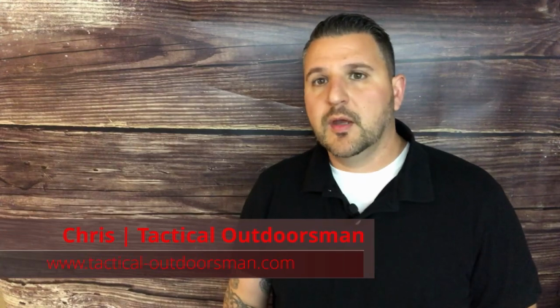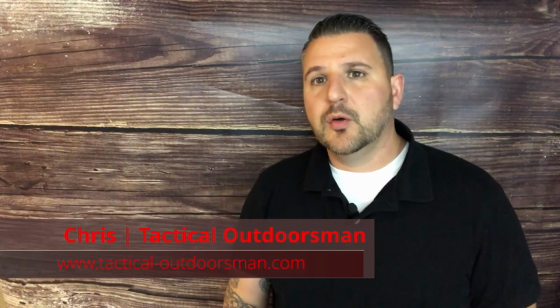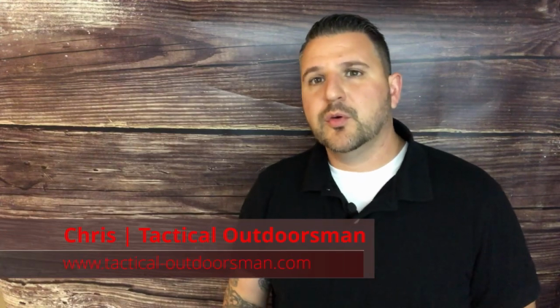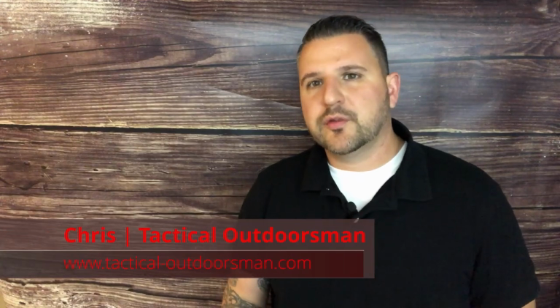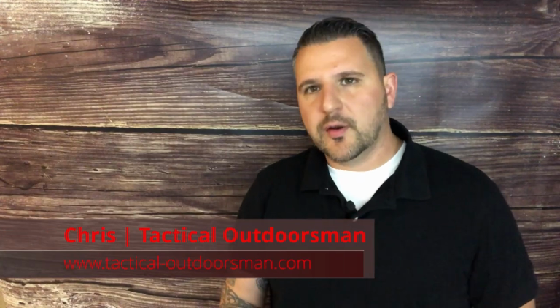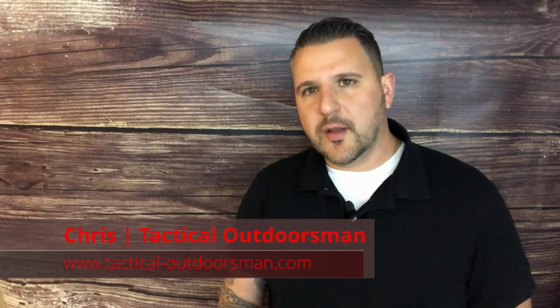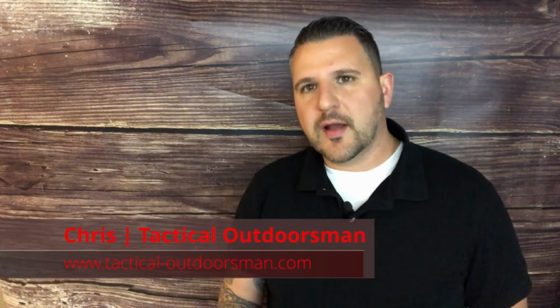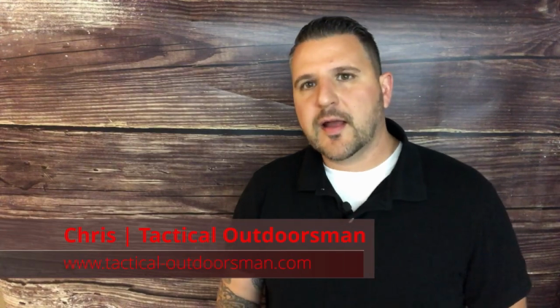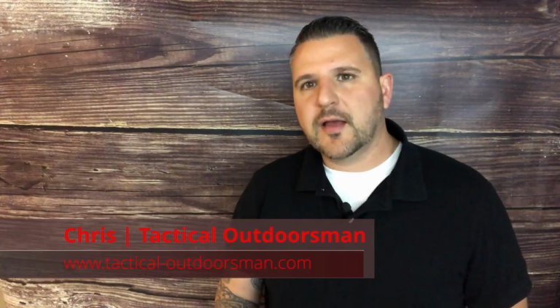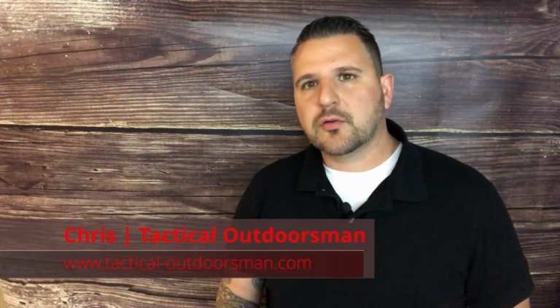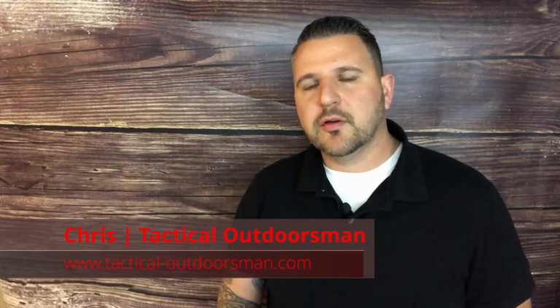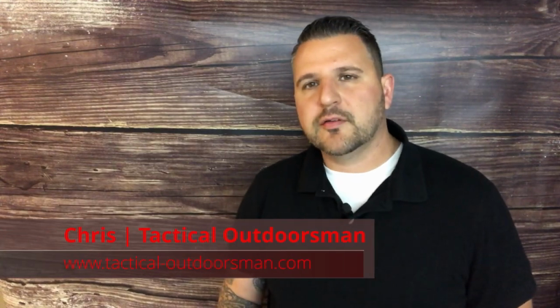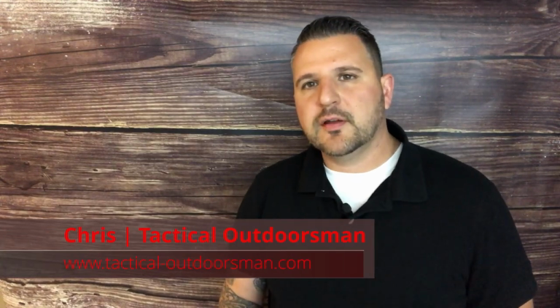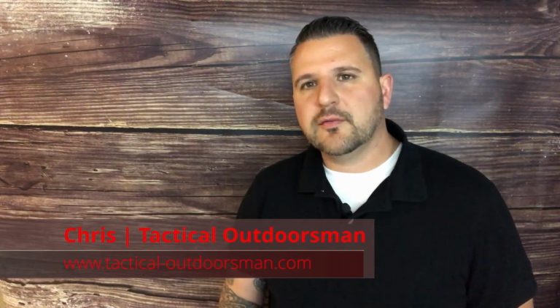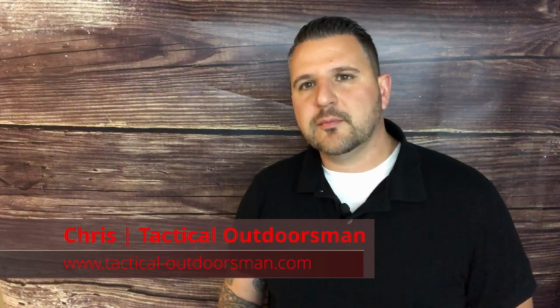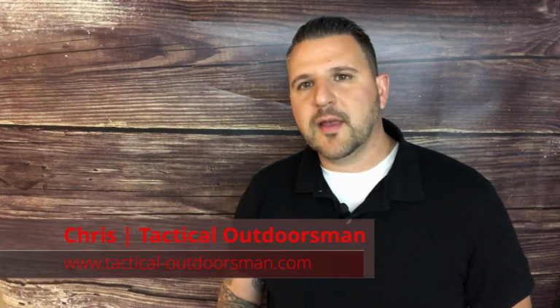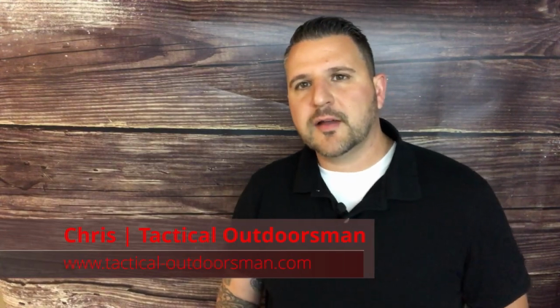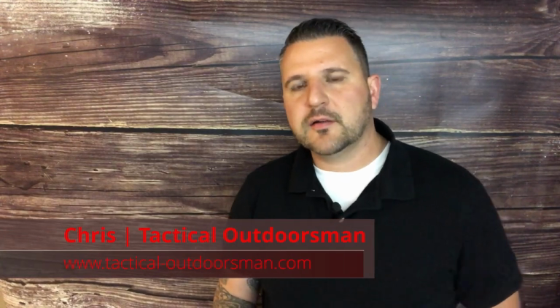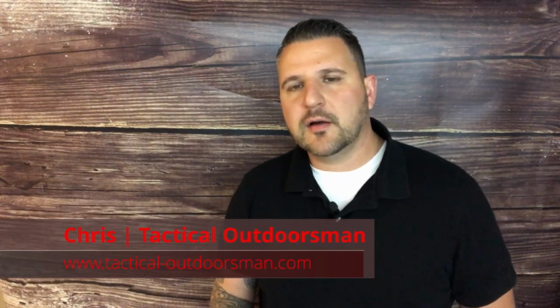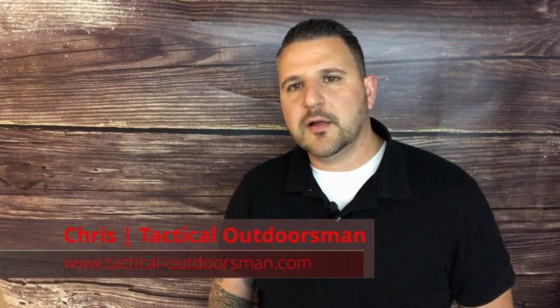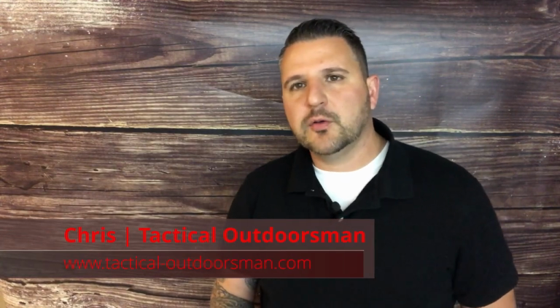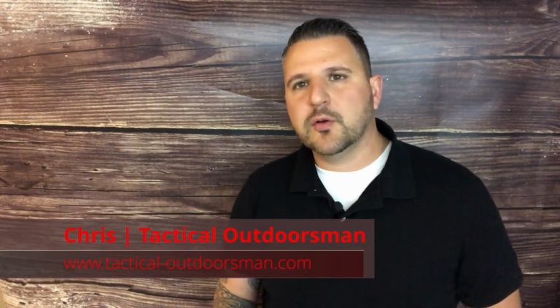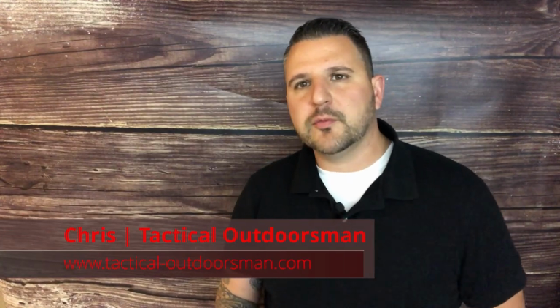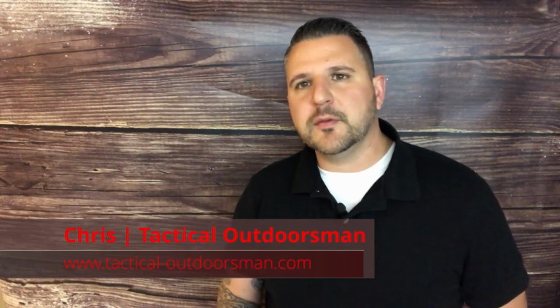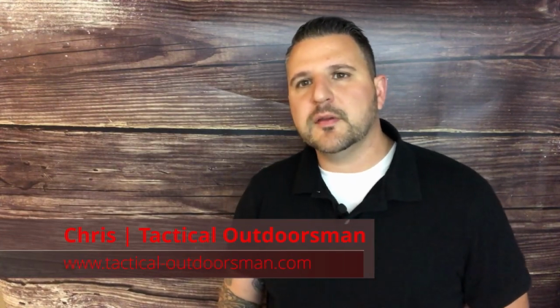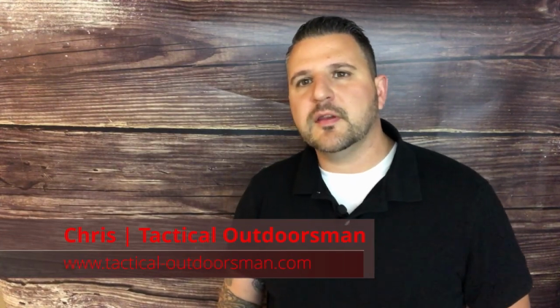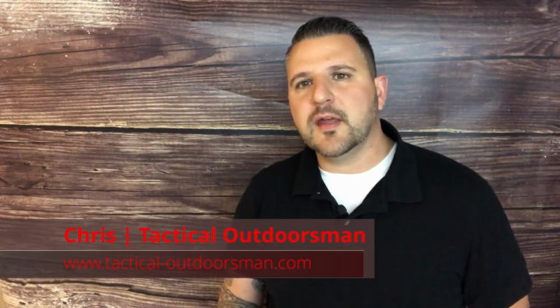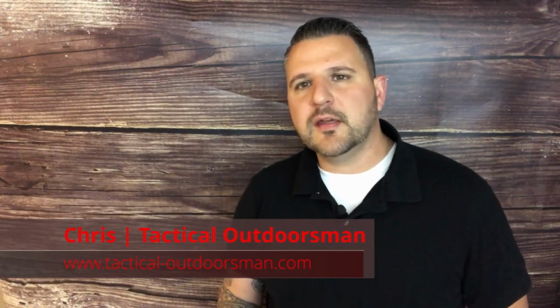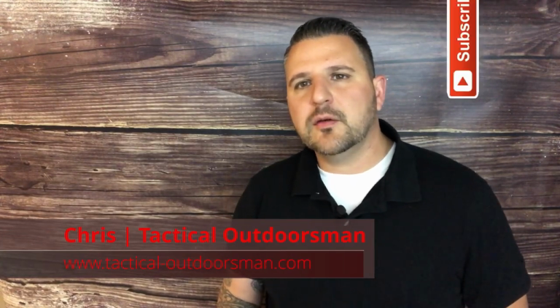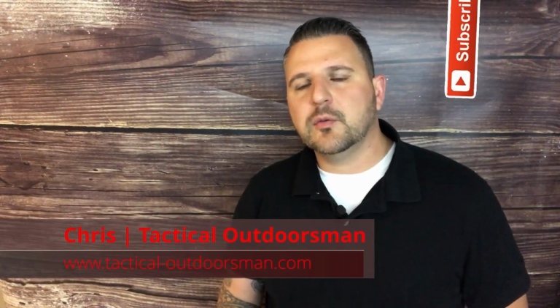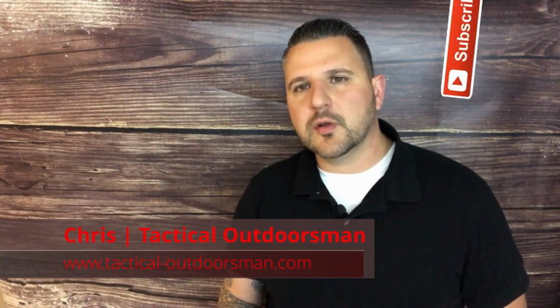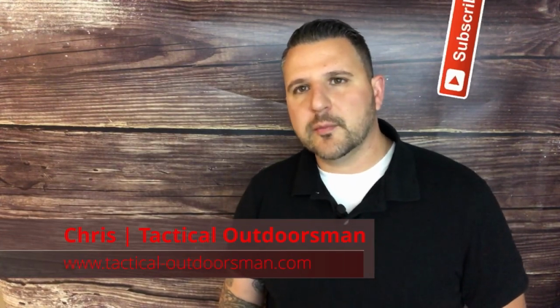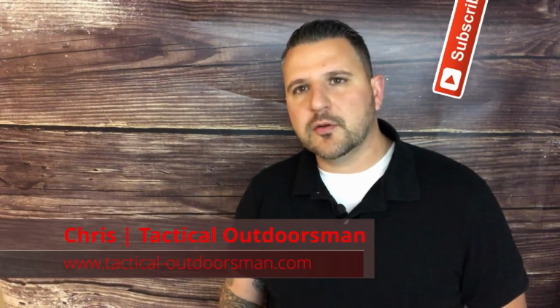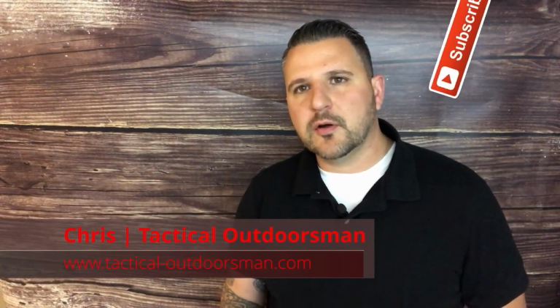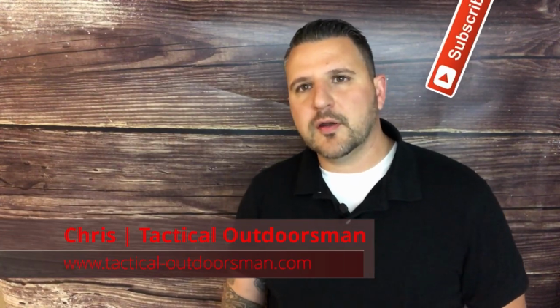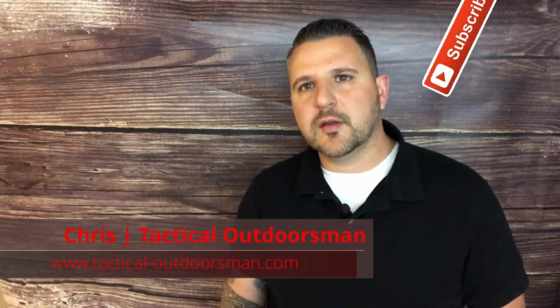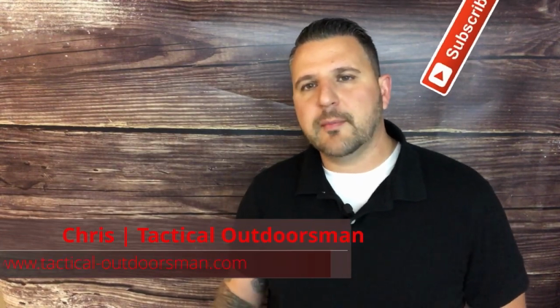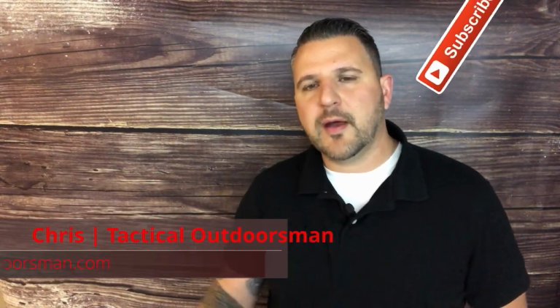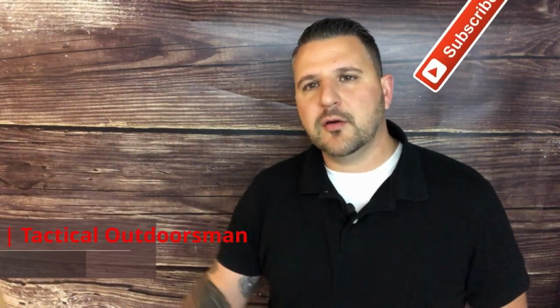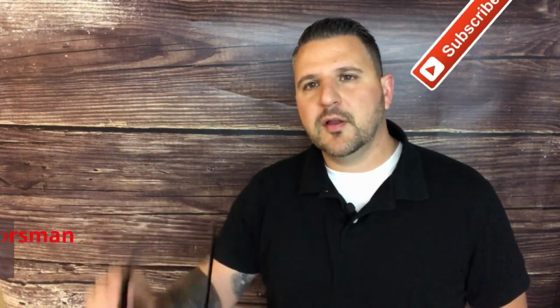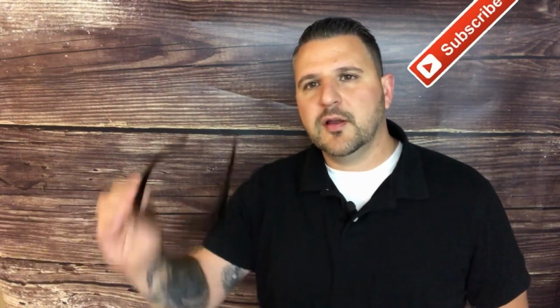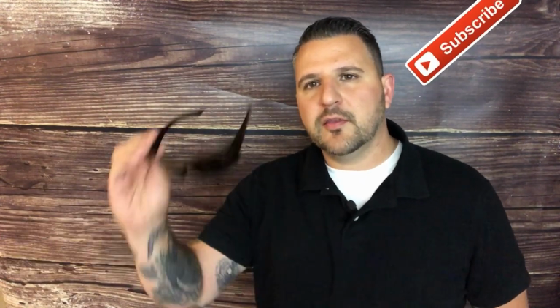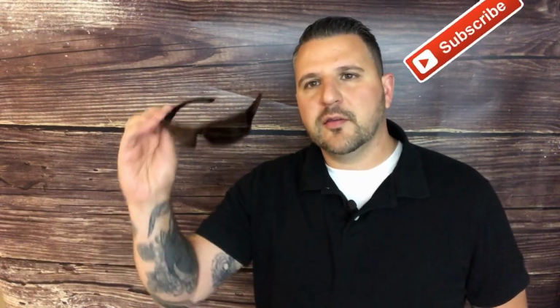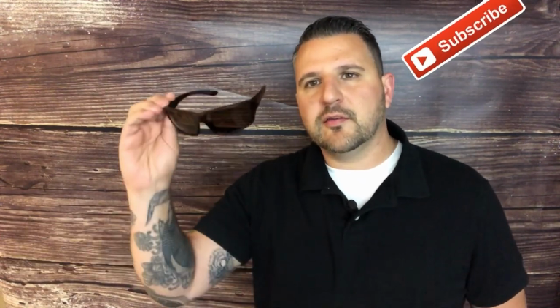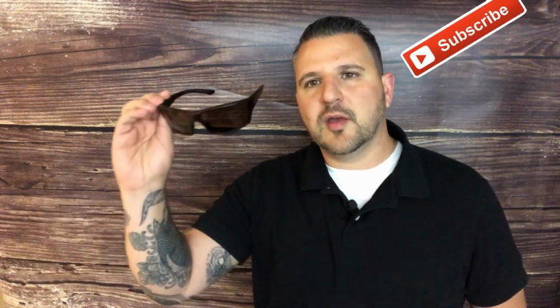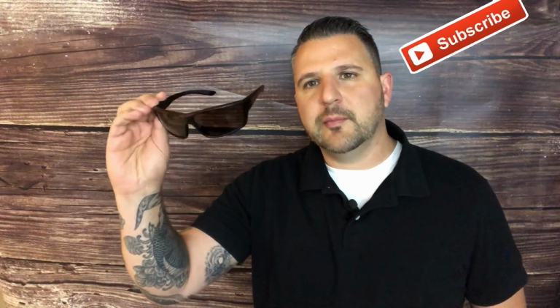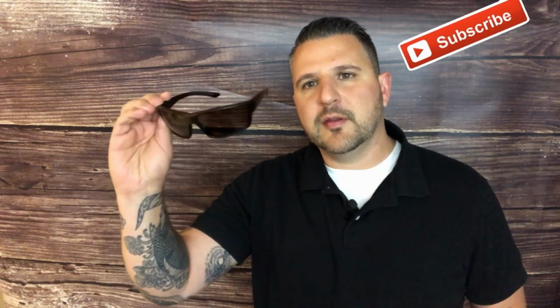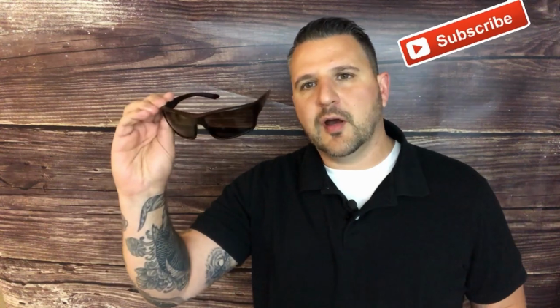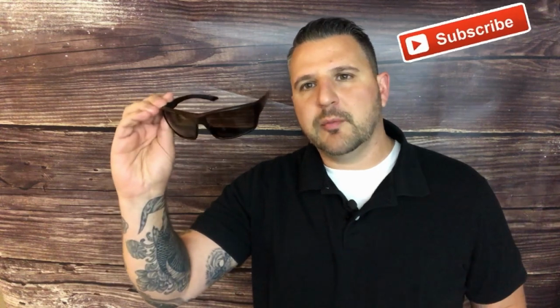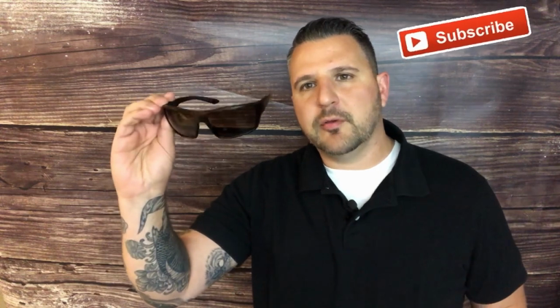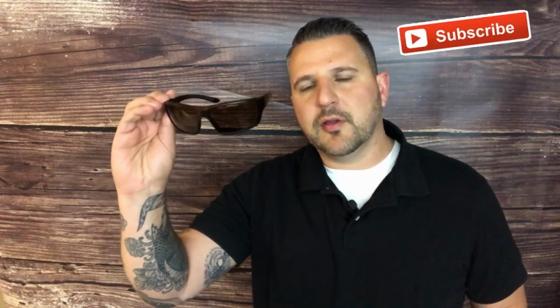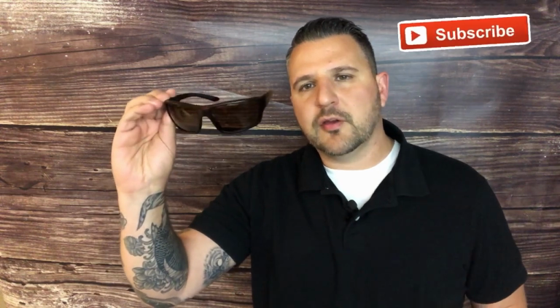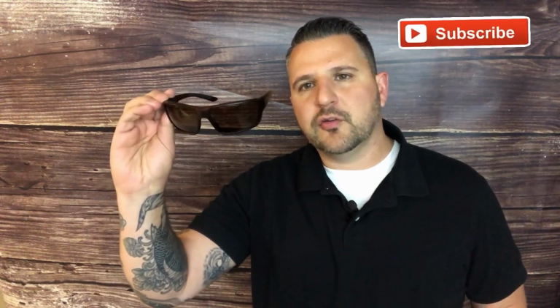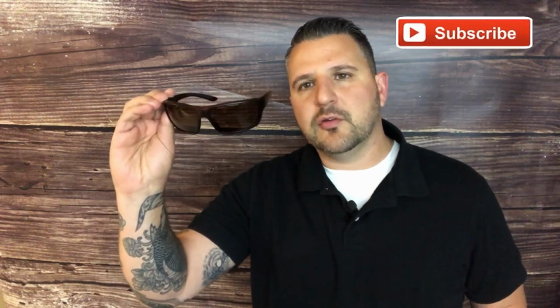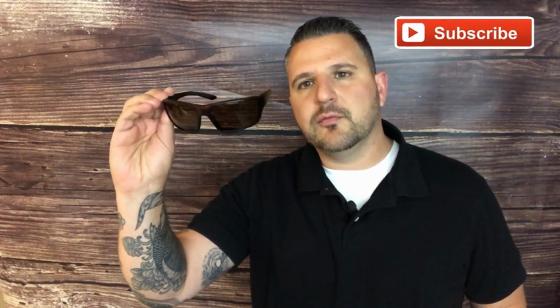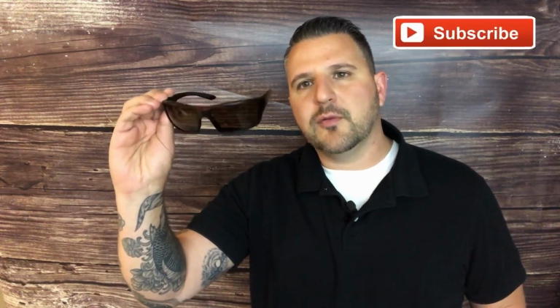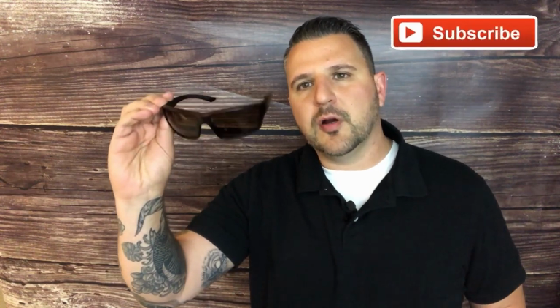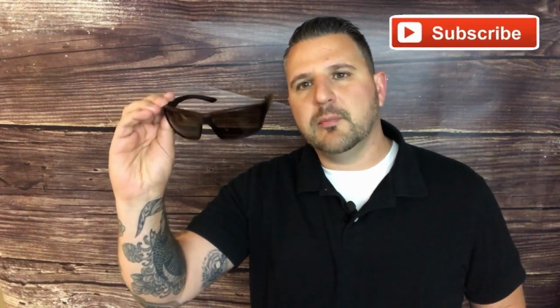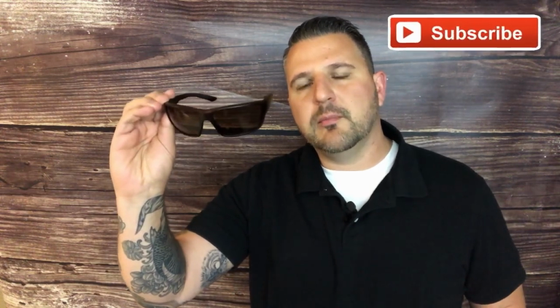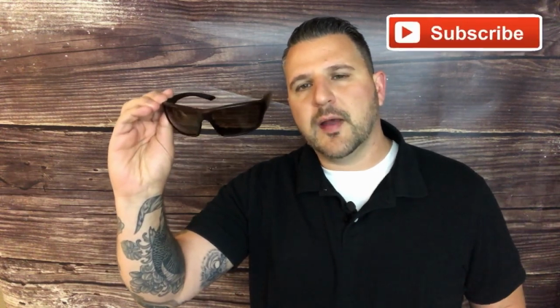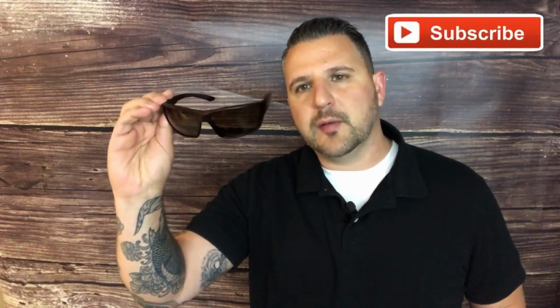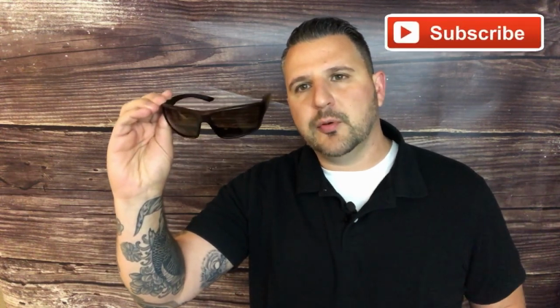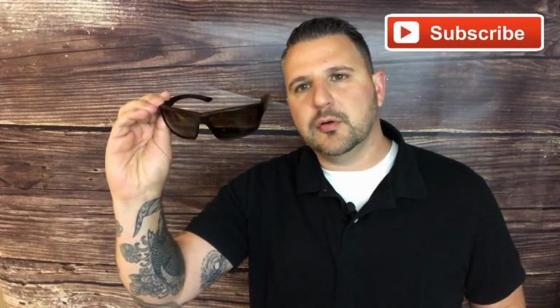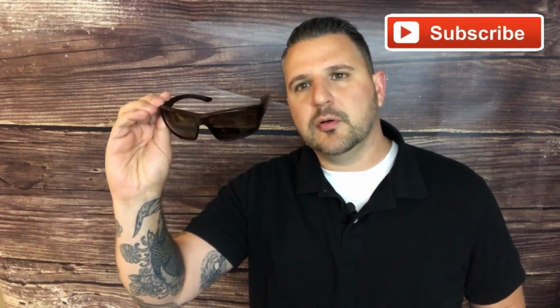What's going on guys? Chris here from Tactical Outdoorsman. Today we're going to be talking about the Summit eye protection from Magpul.